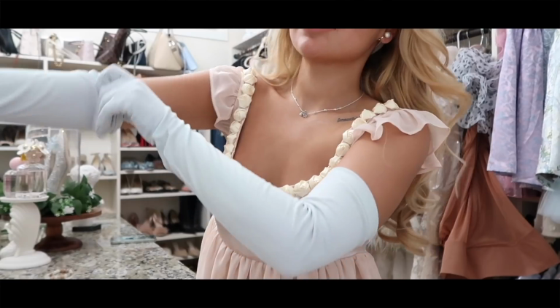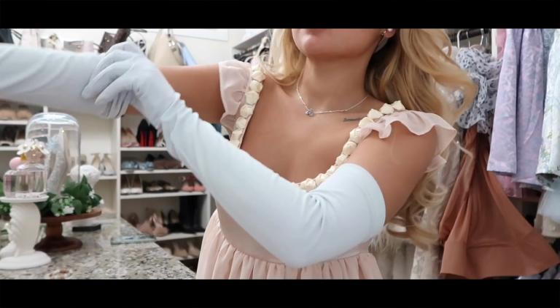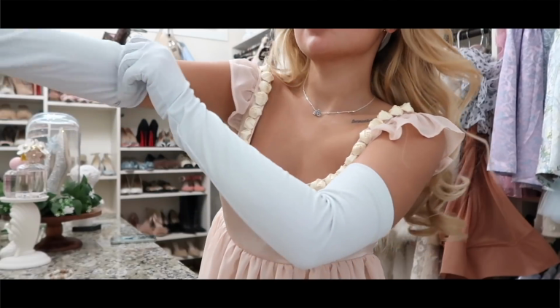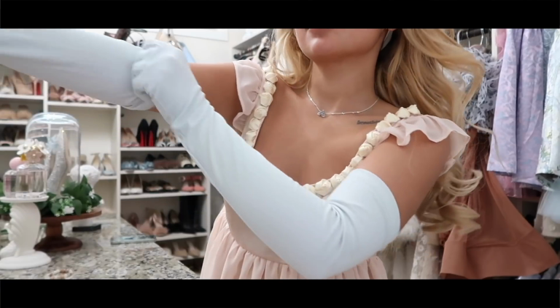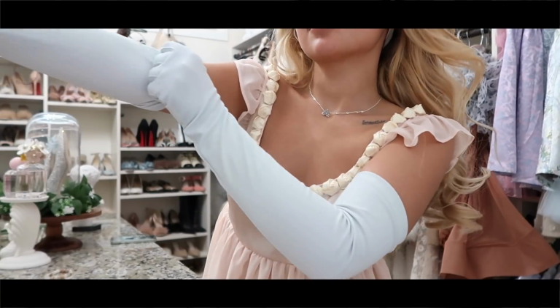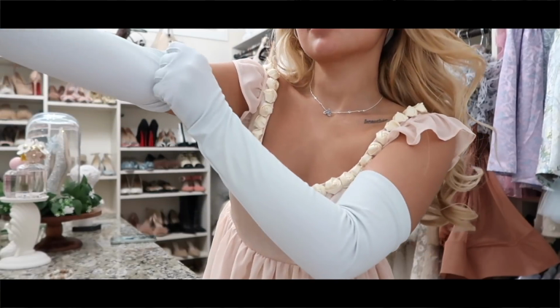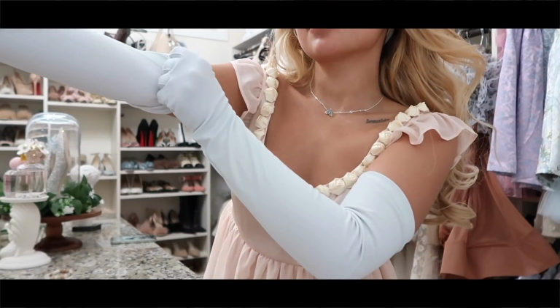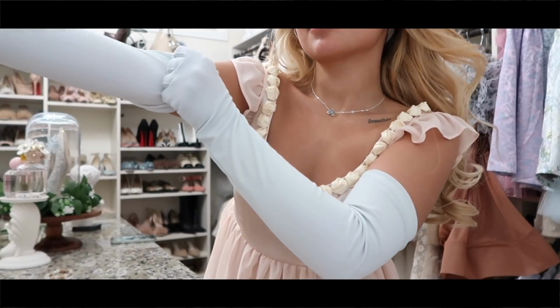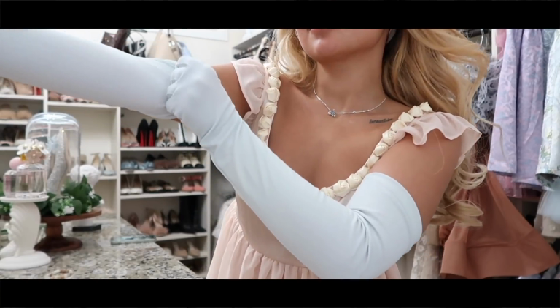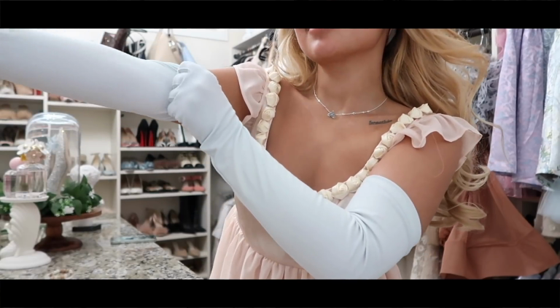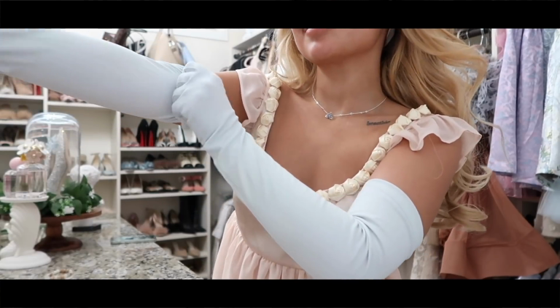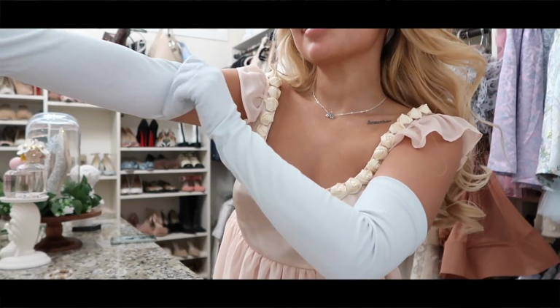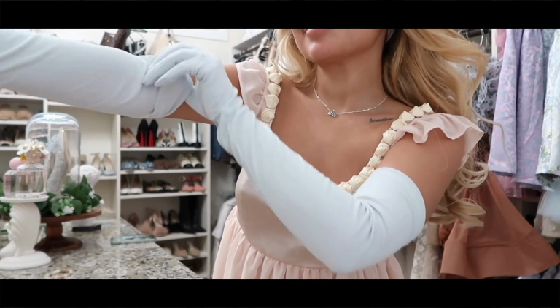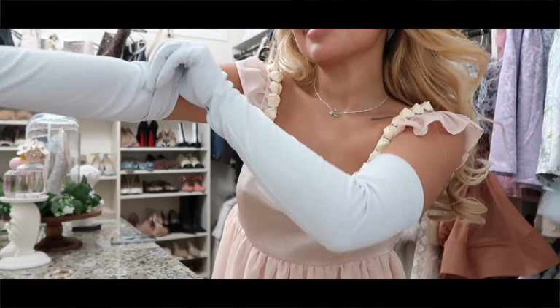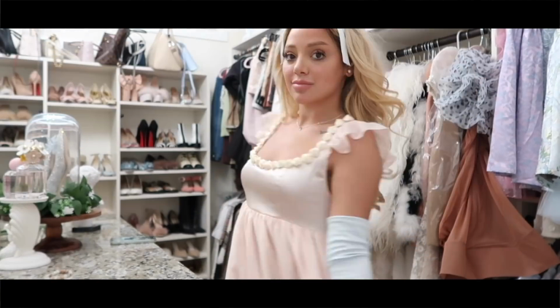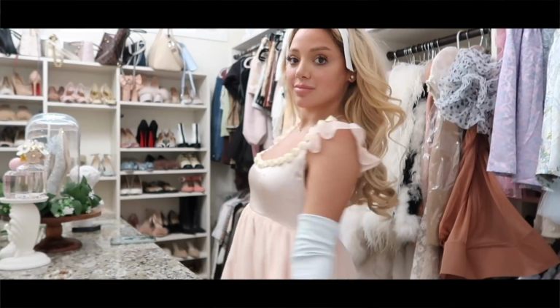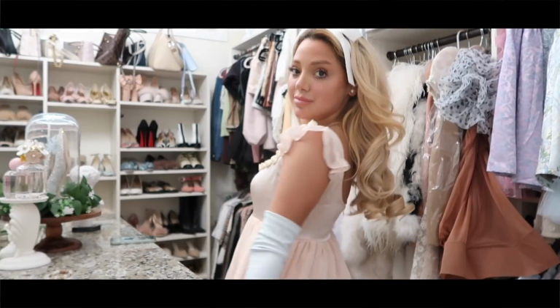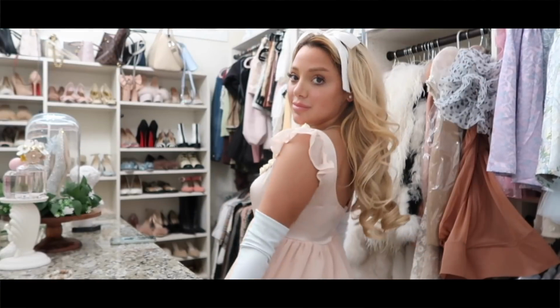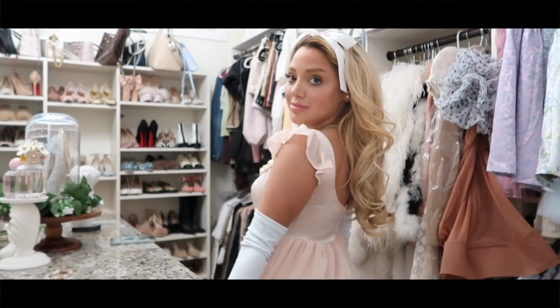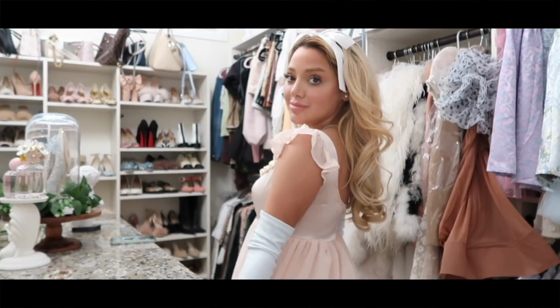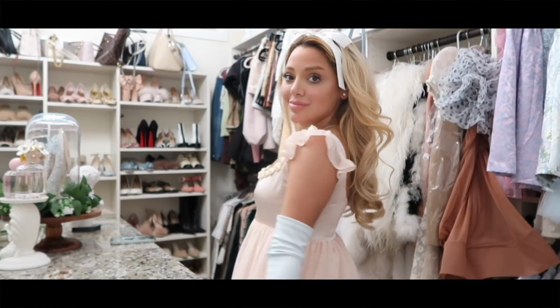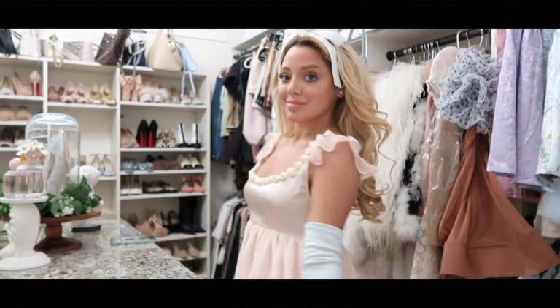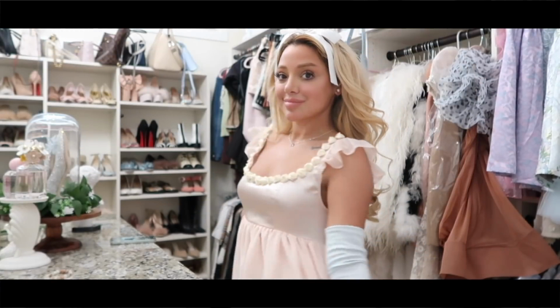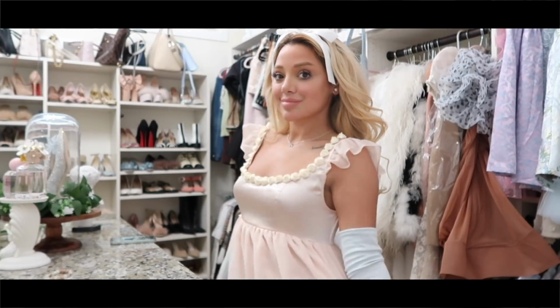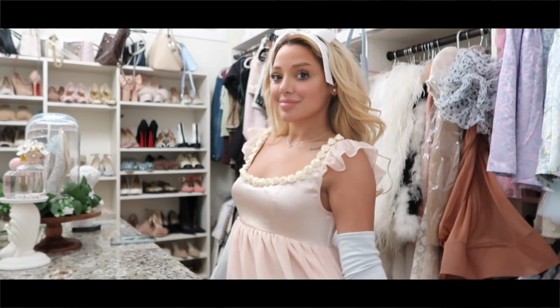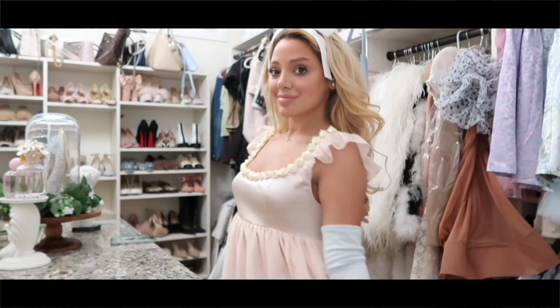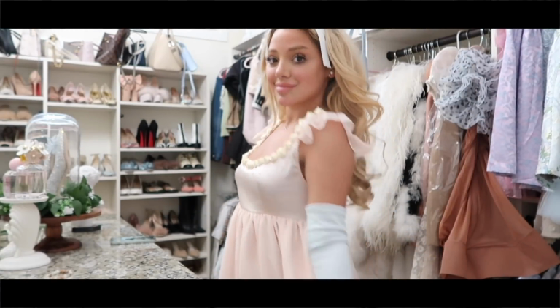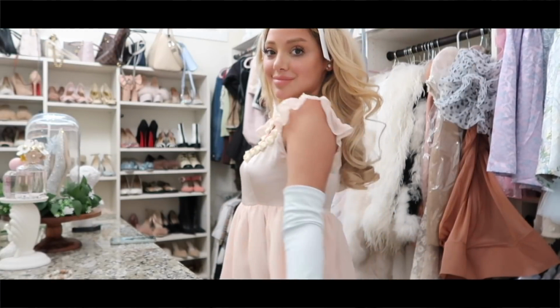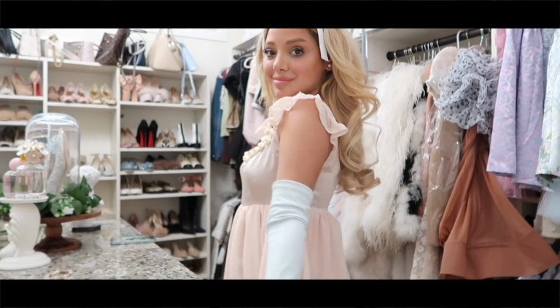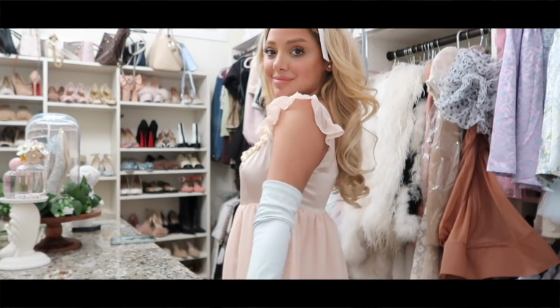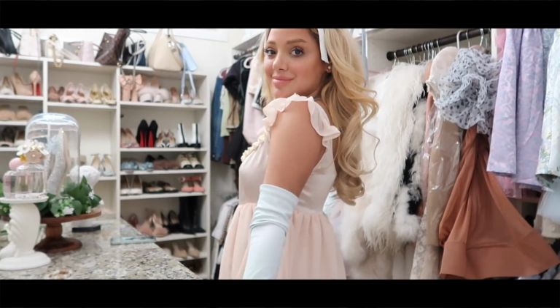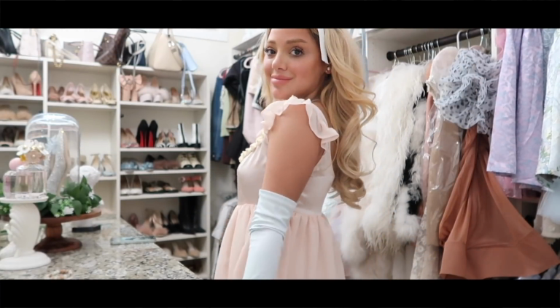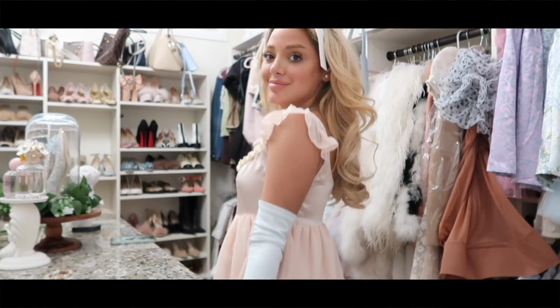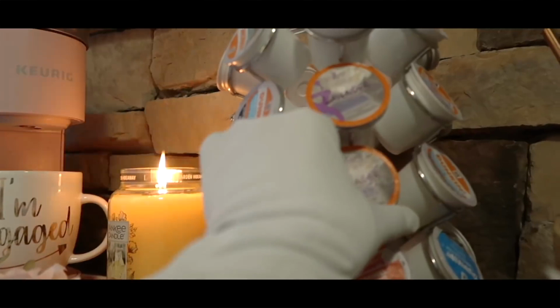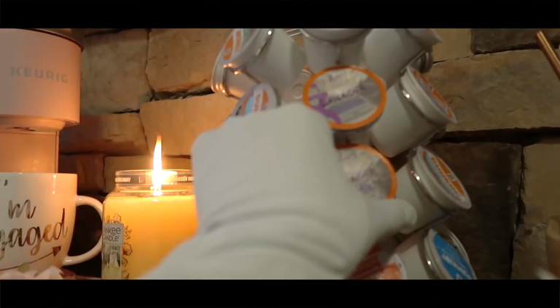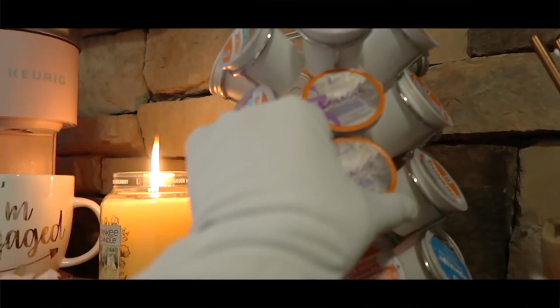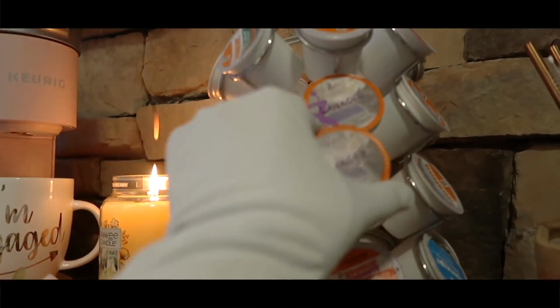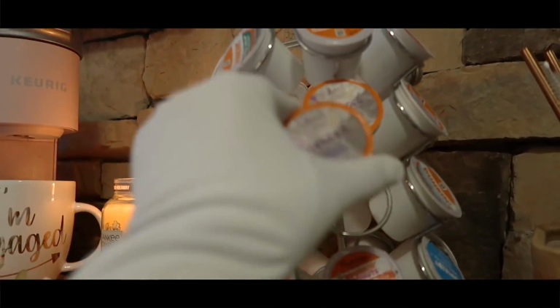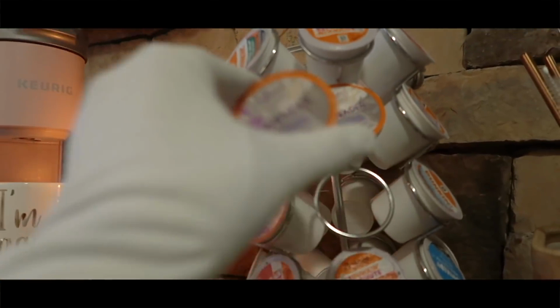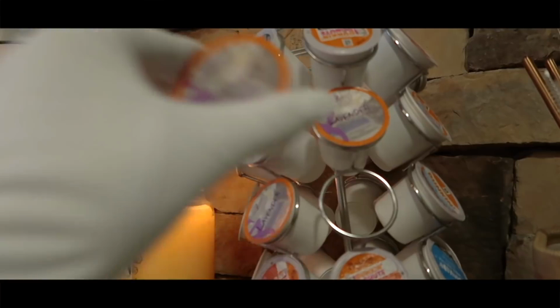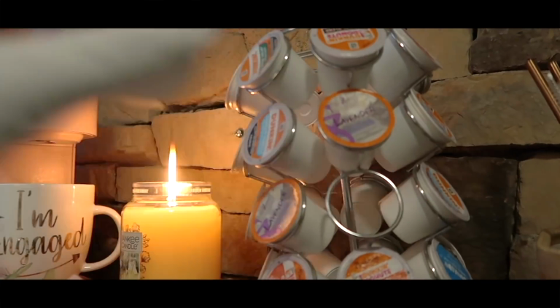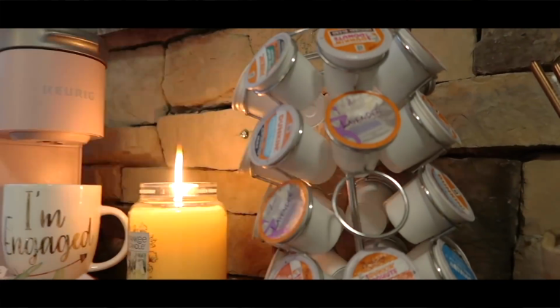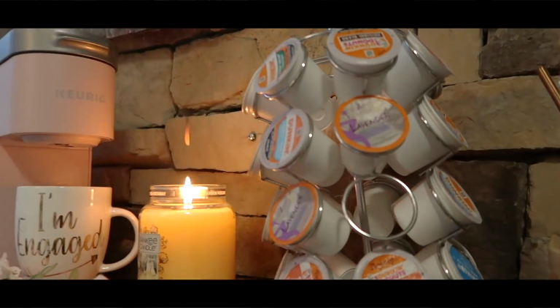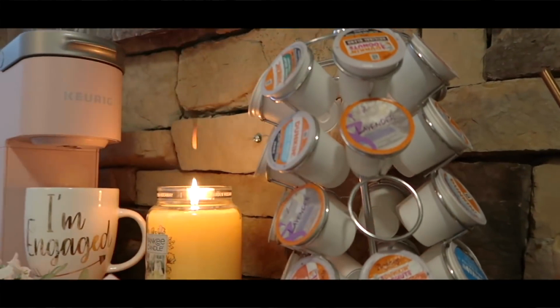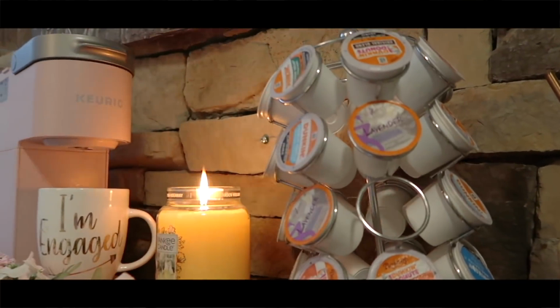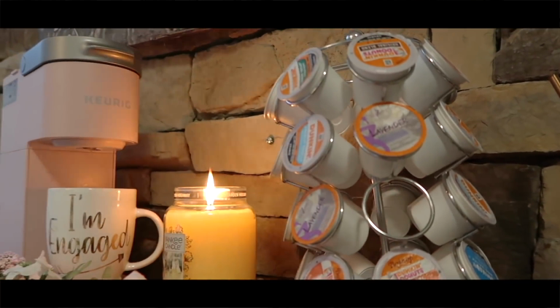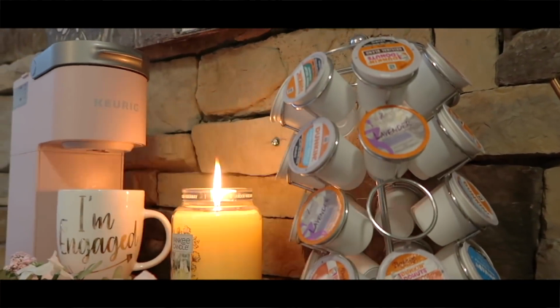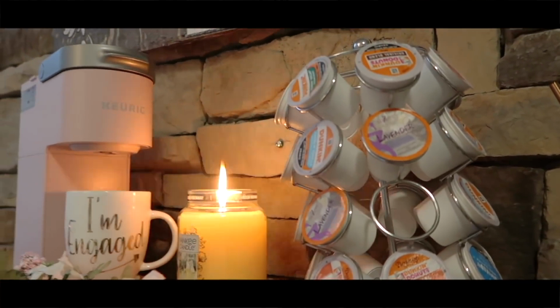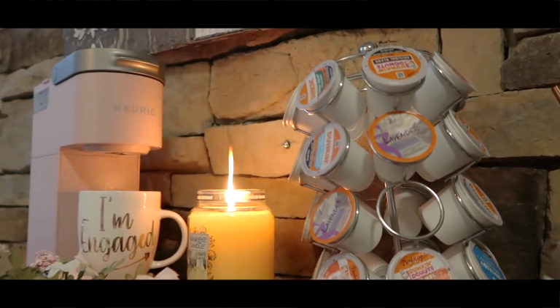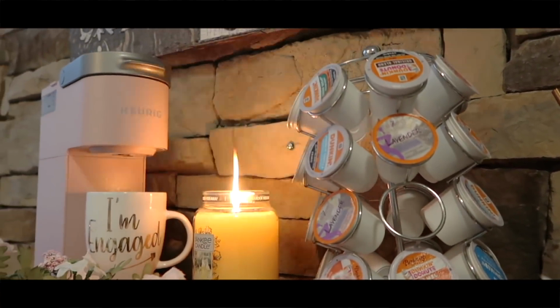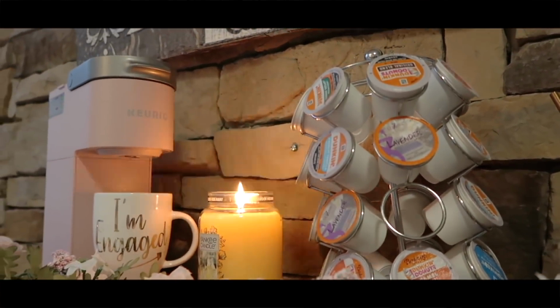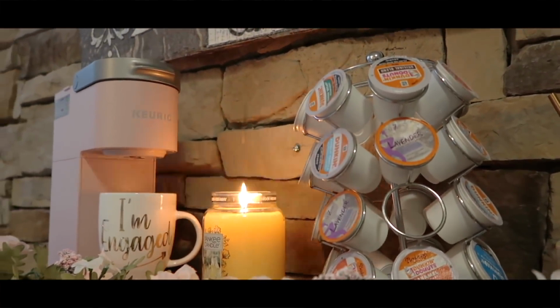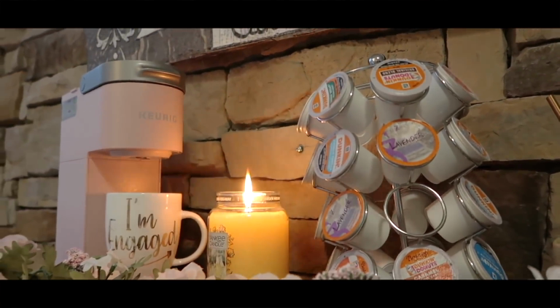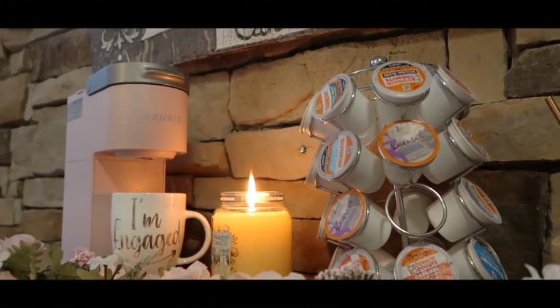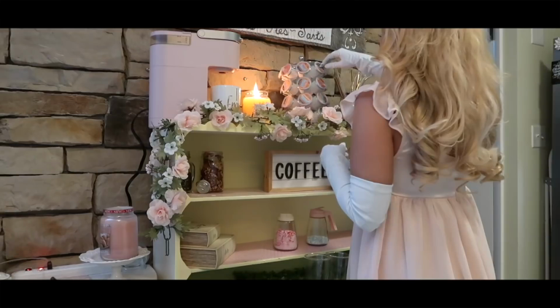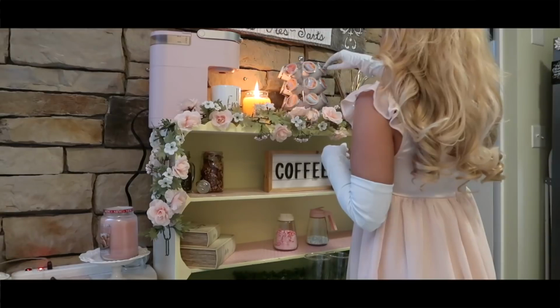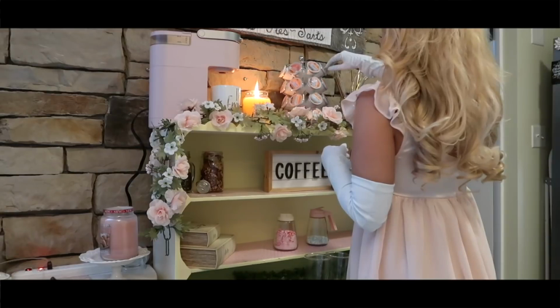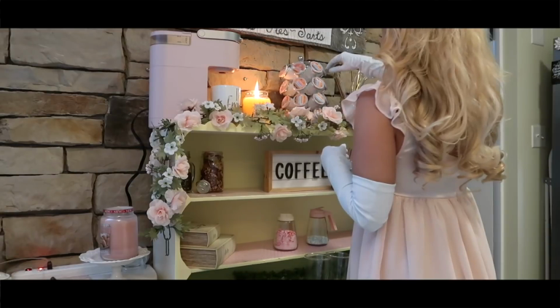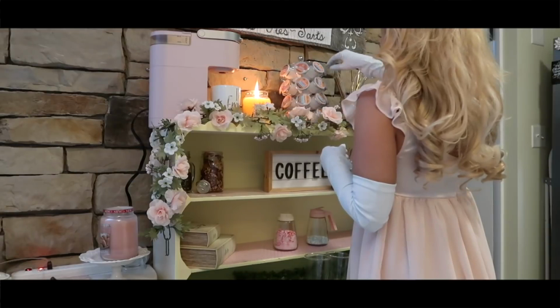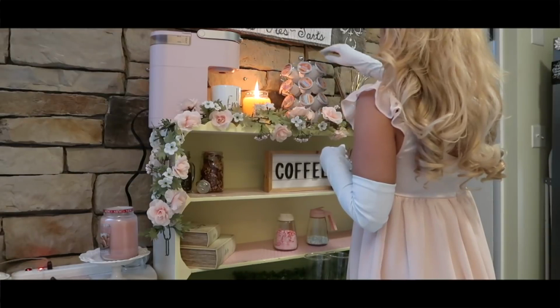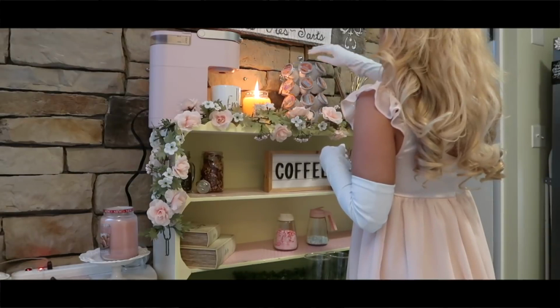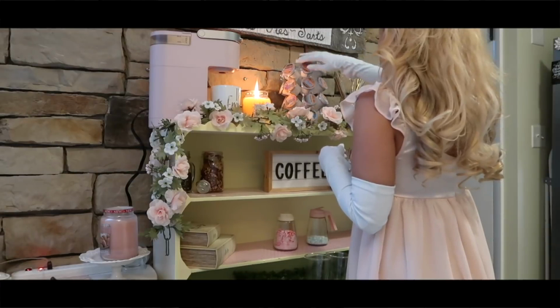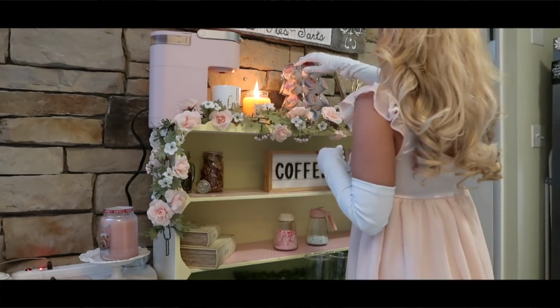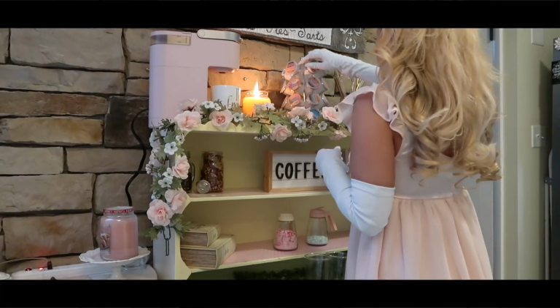I can't be Daphne without my long gloves. This is my look, and now it's time to make my lavender coffee.